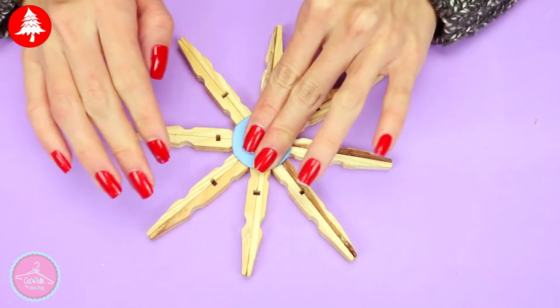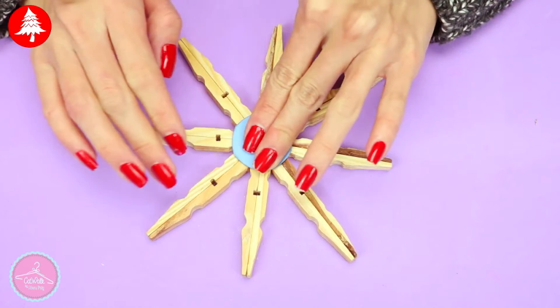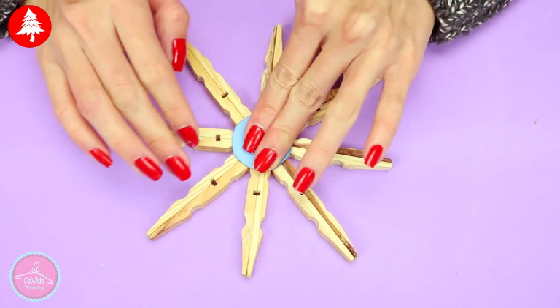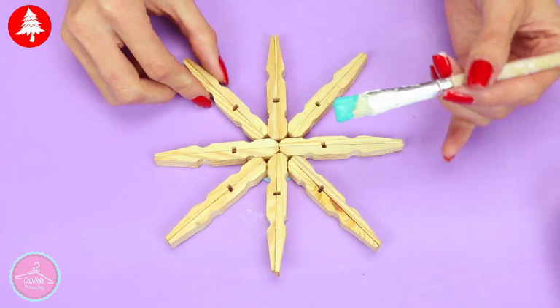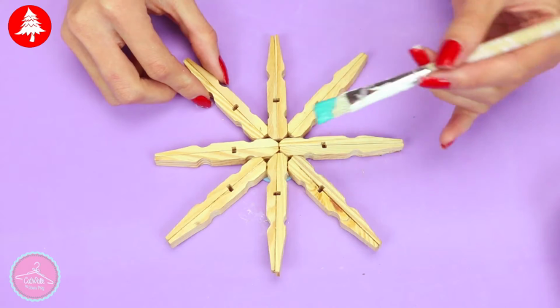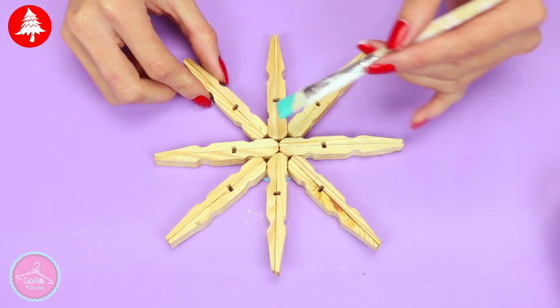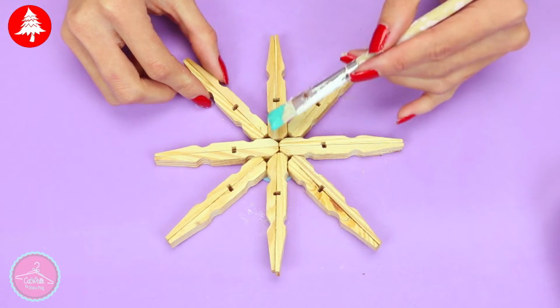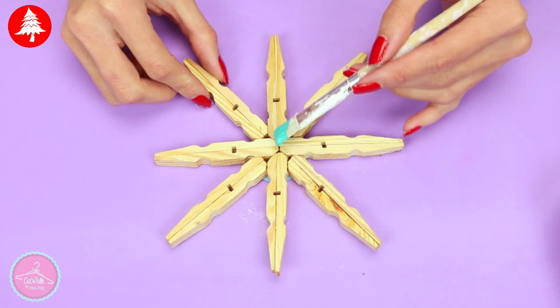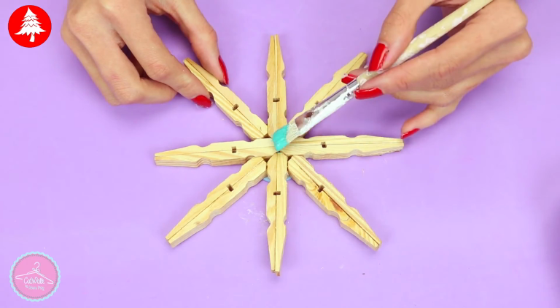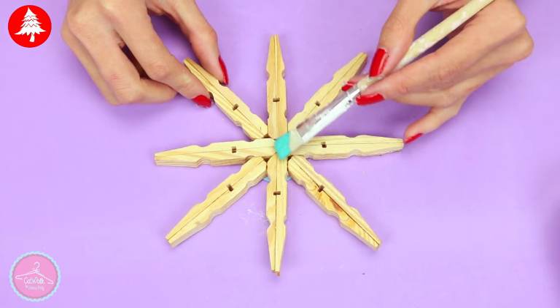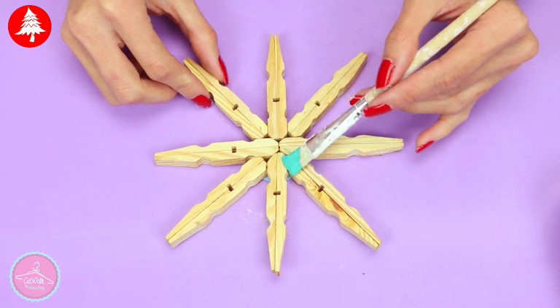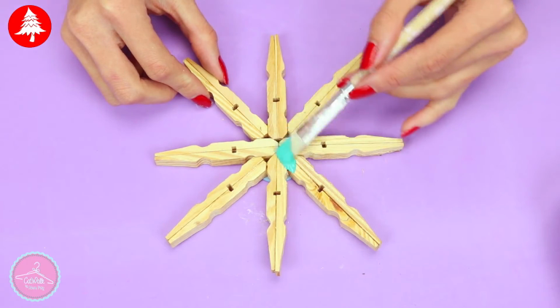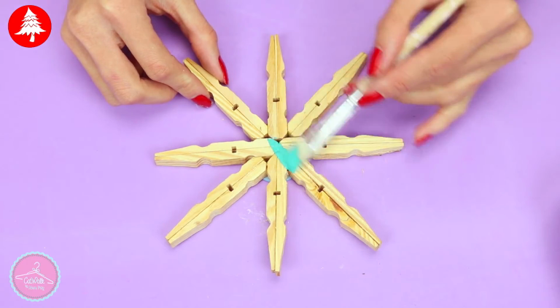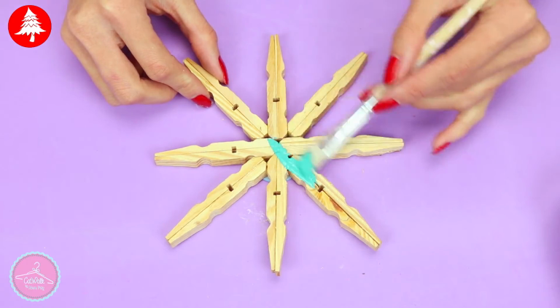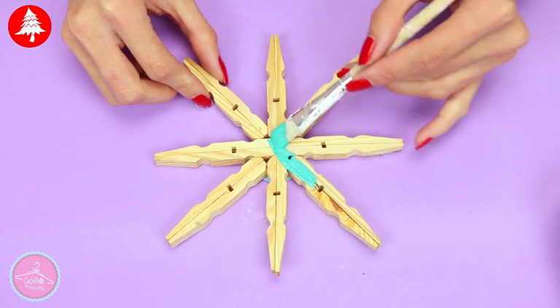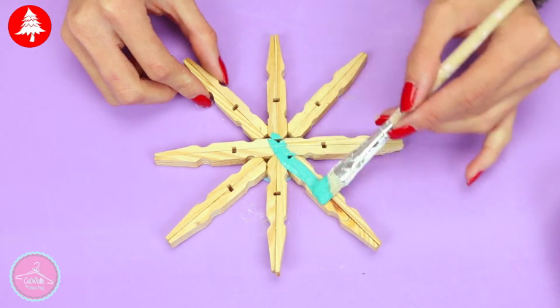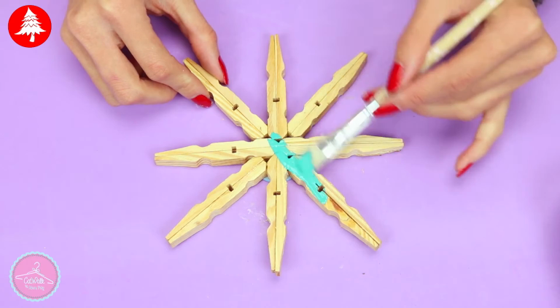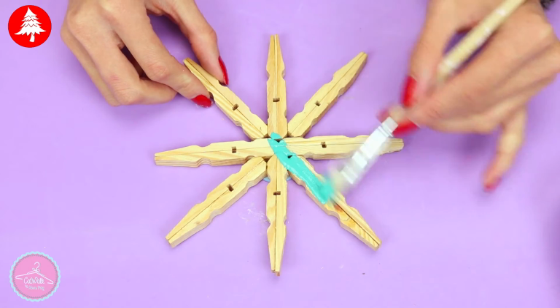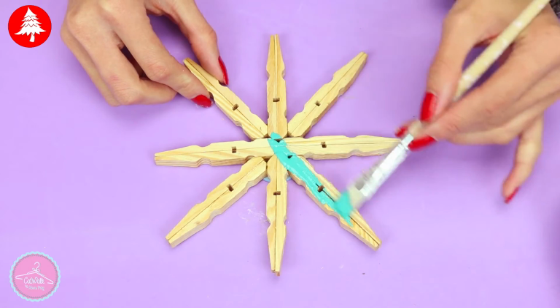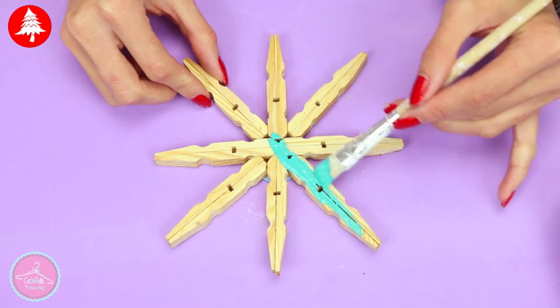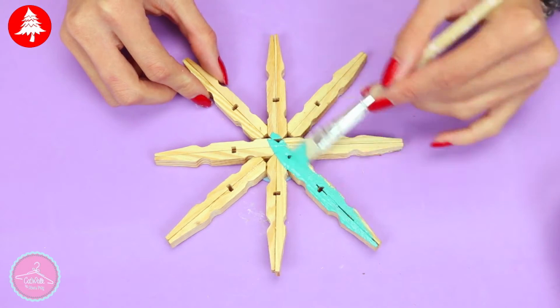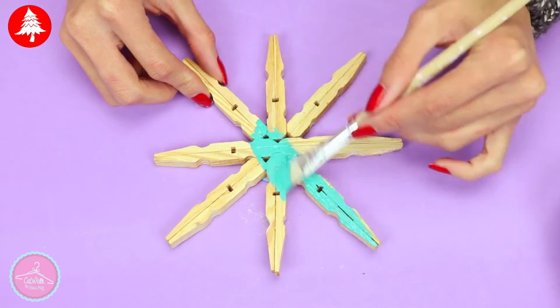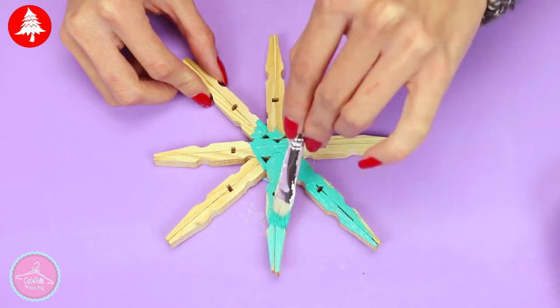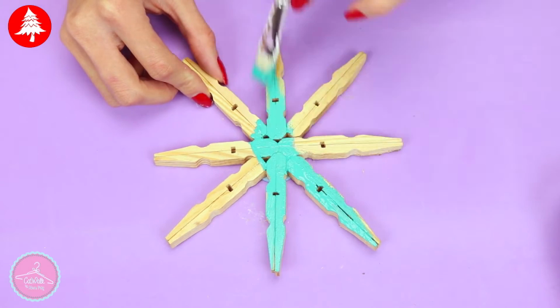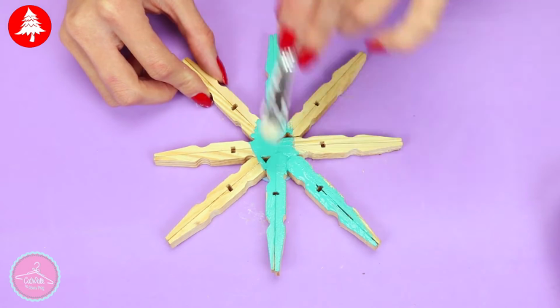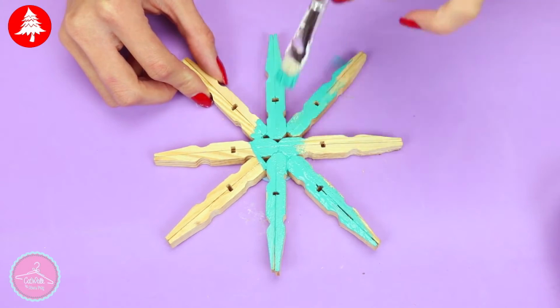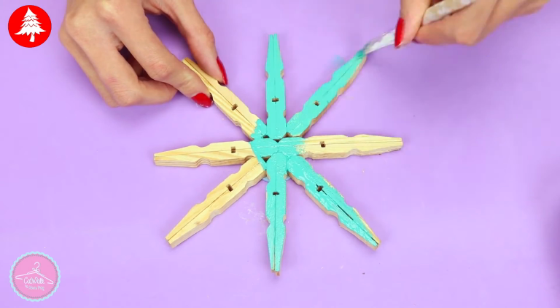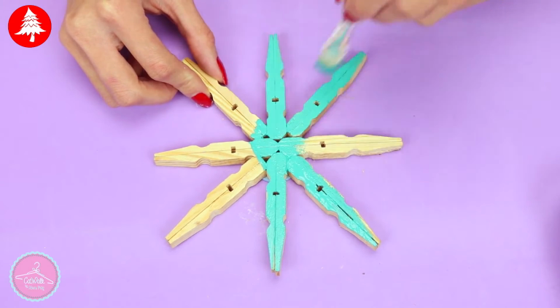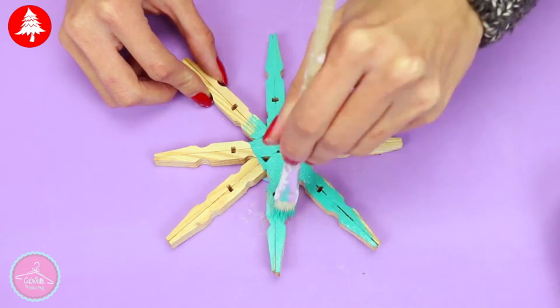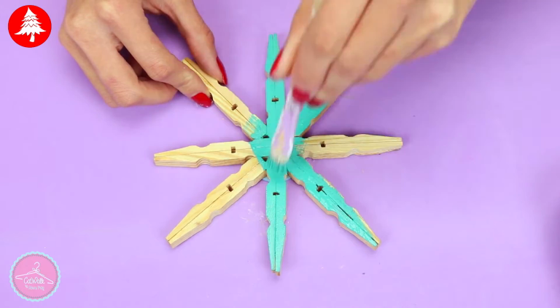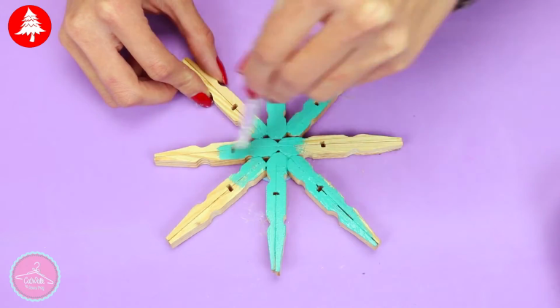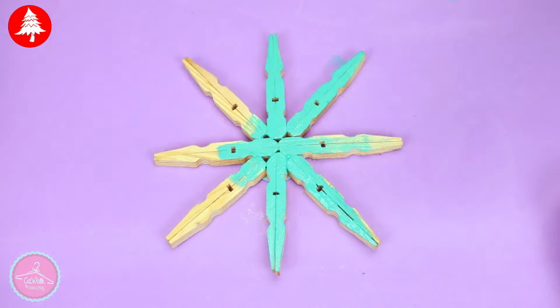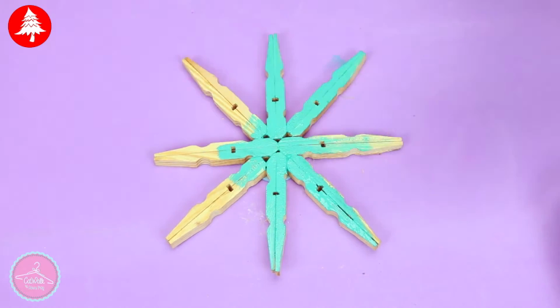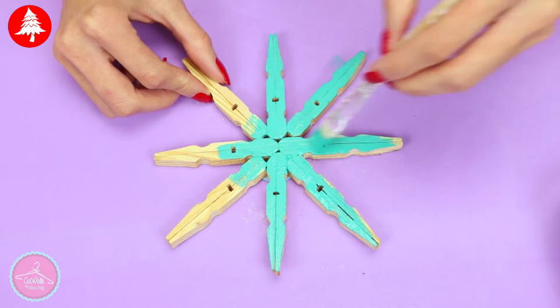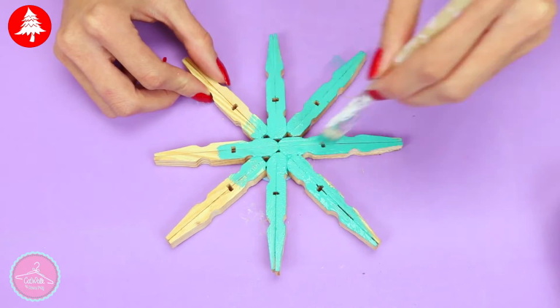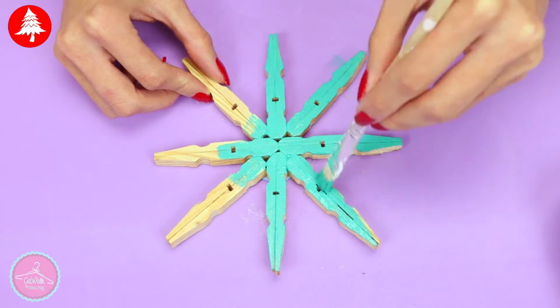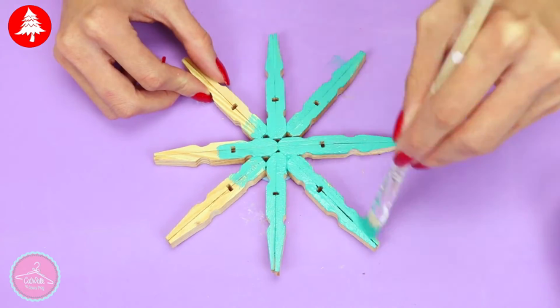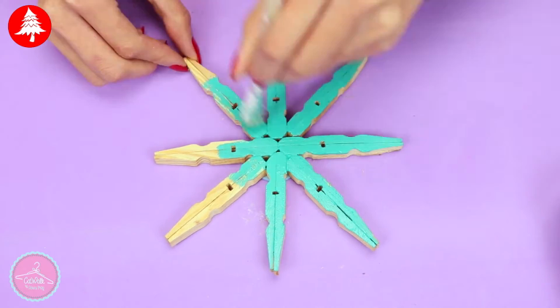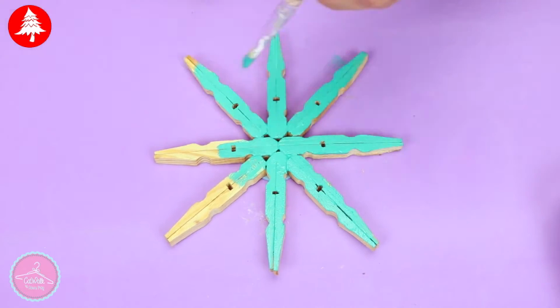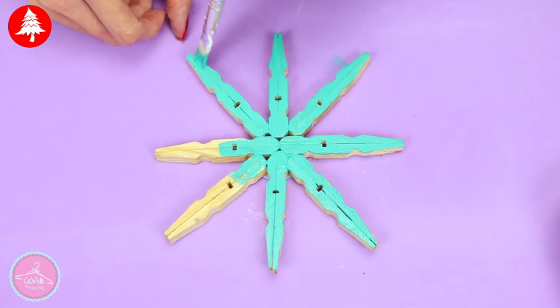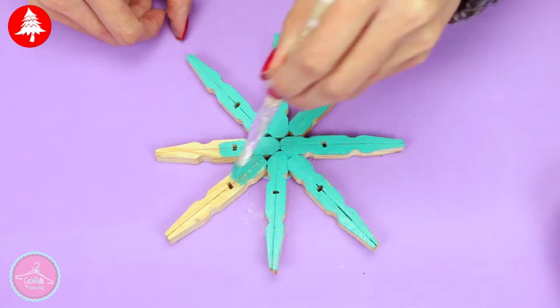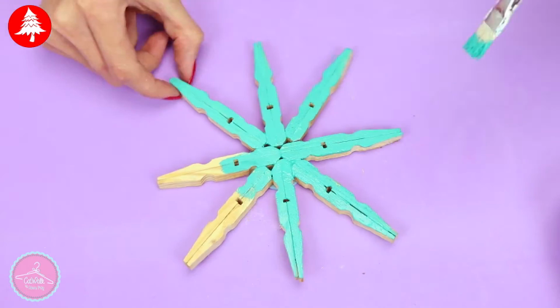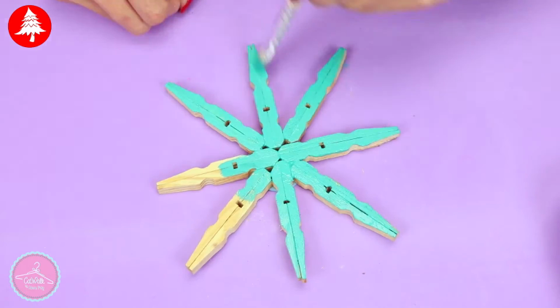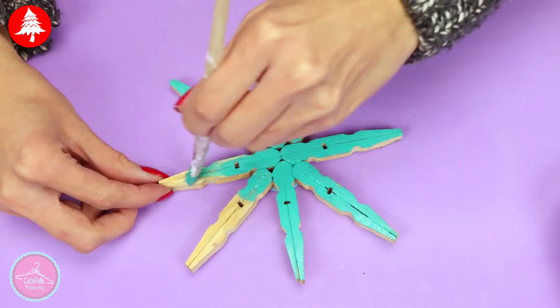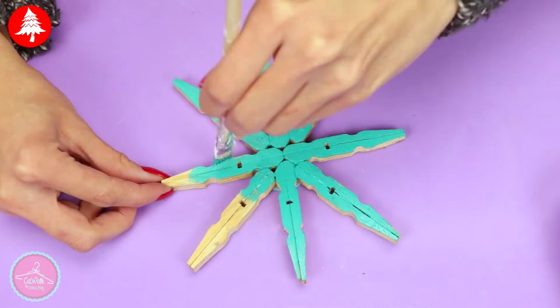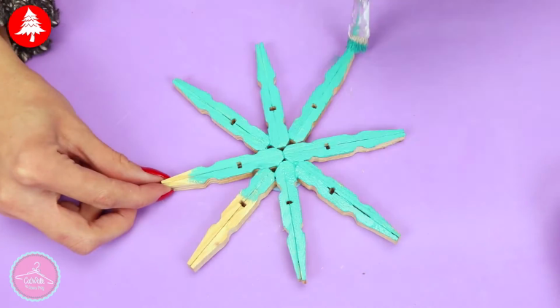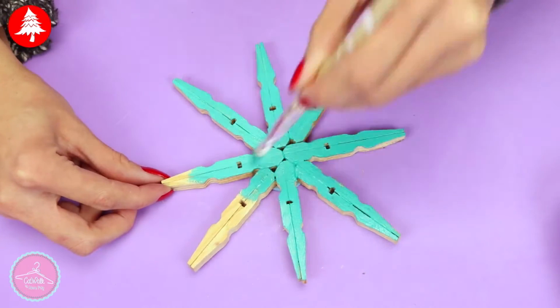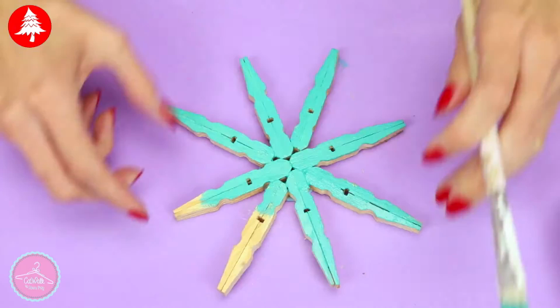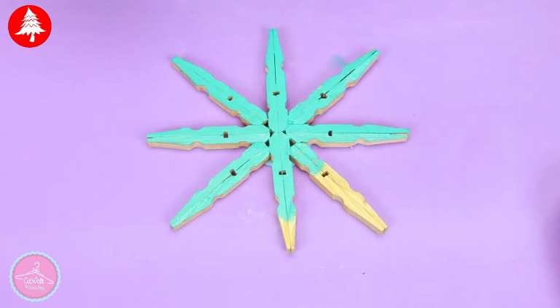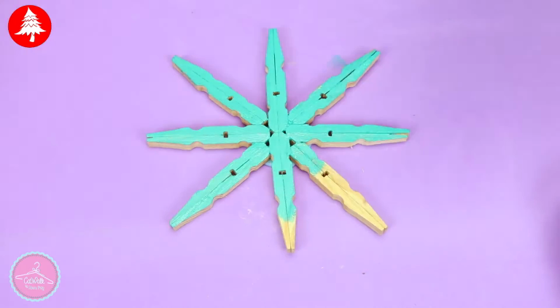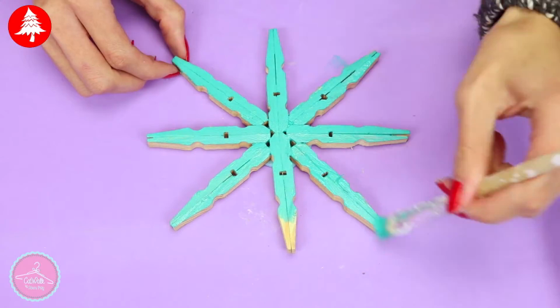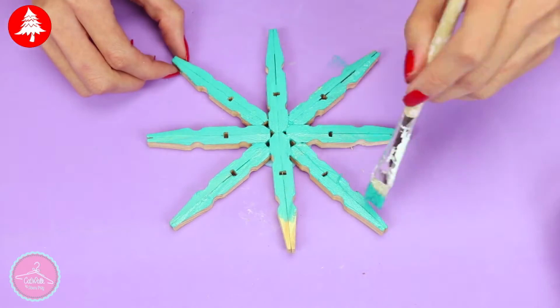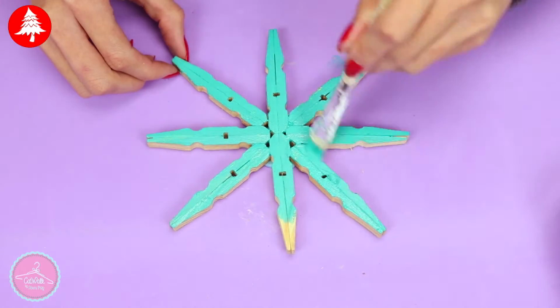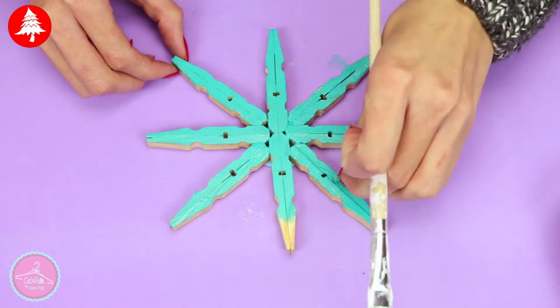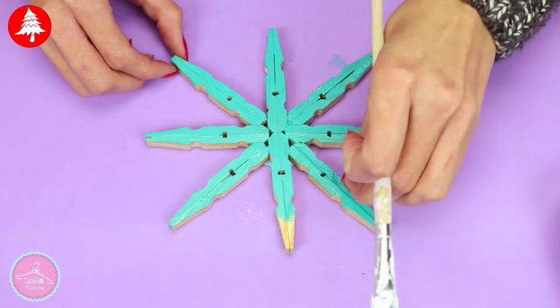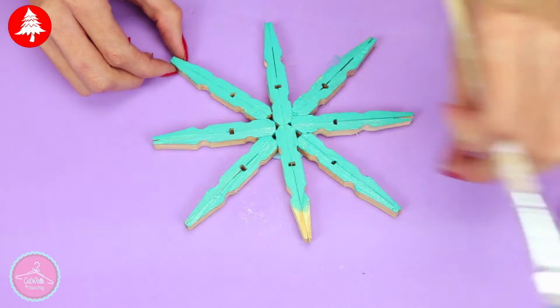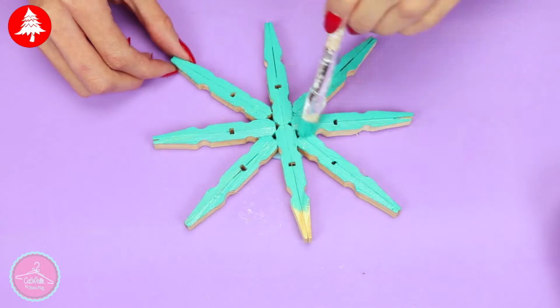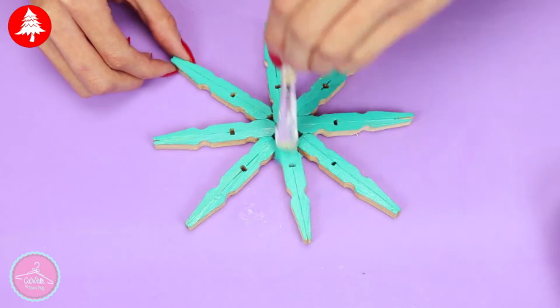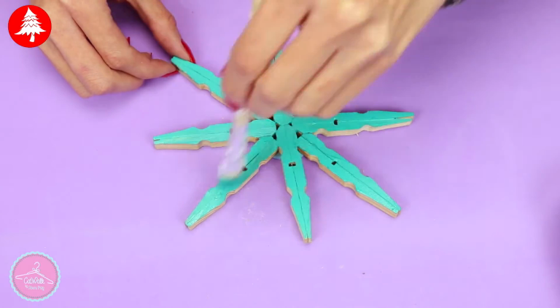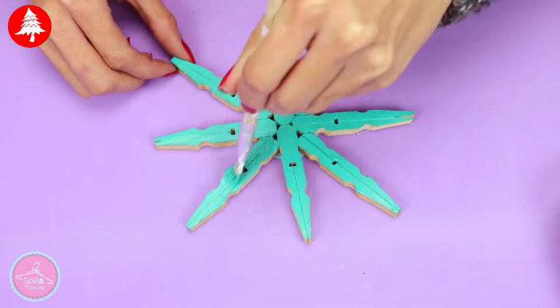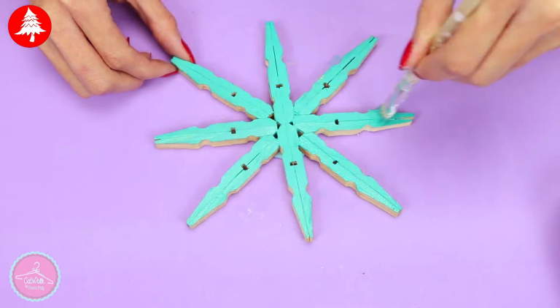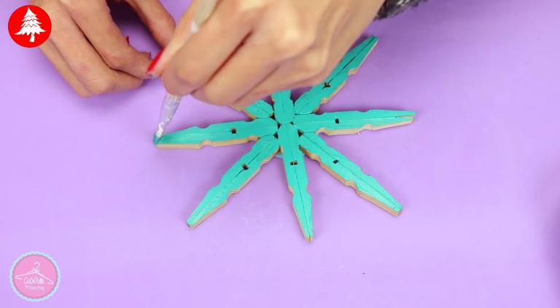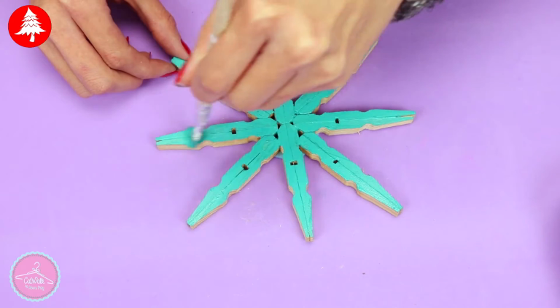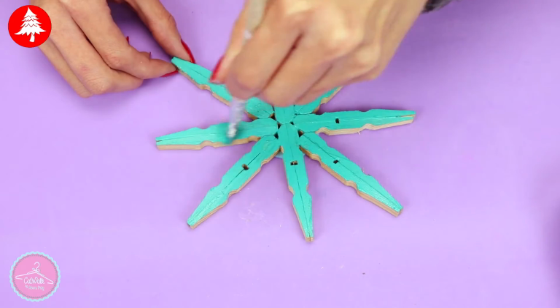Paint the snowflake with some acrylic paint. I decided to use some baby blue and teal, but you can choose your favorite color.